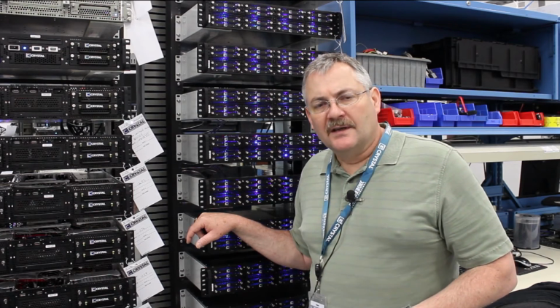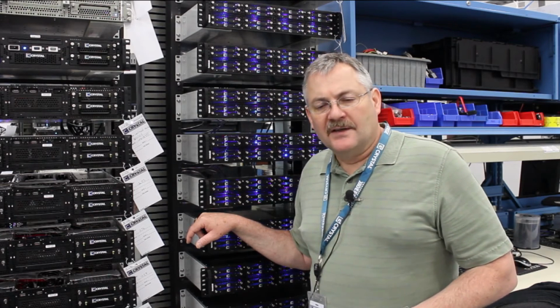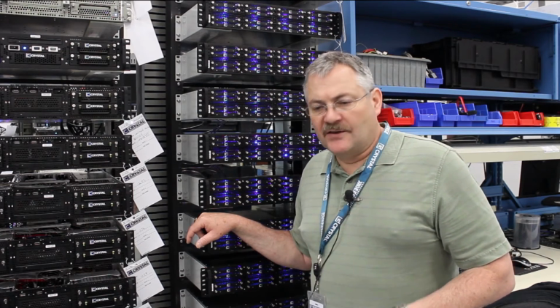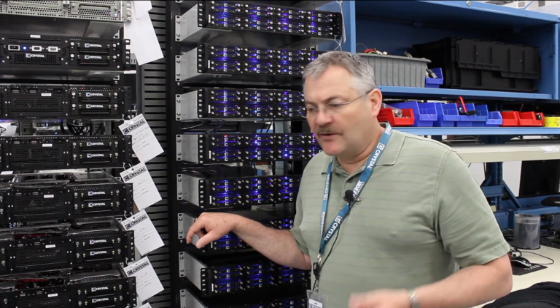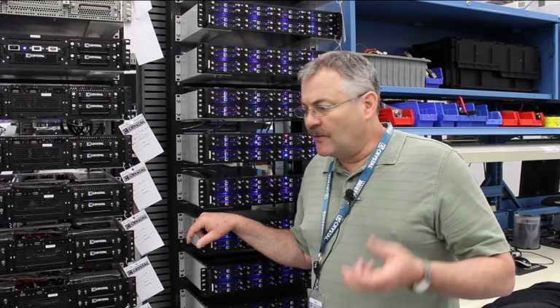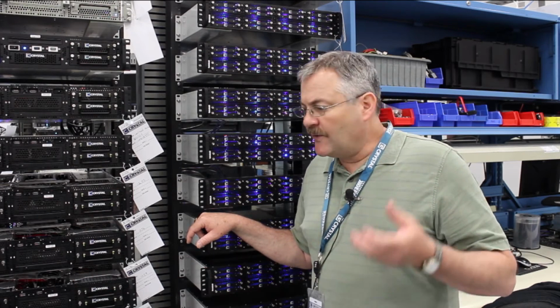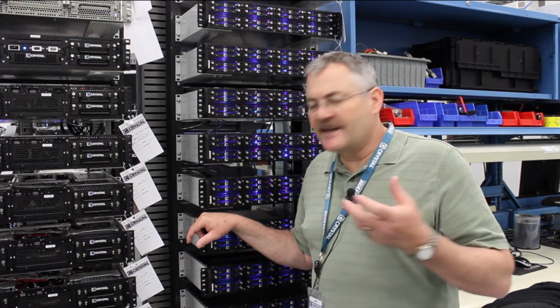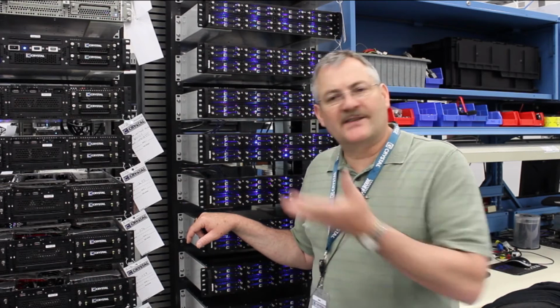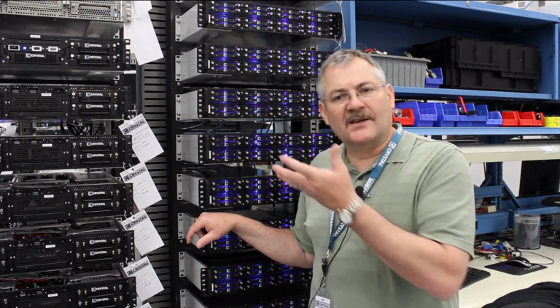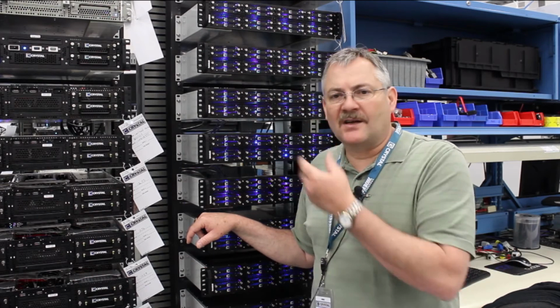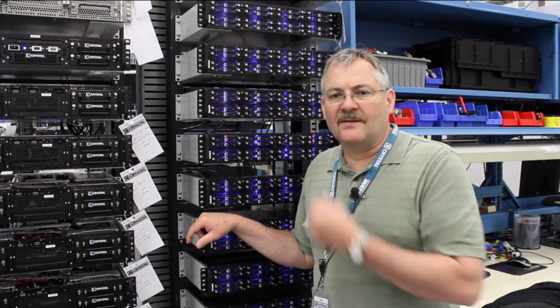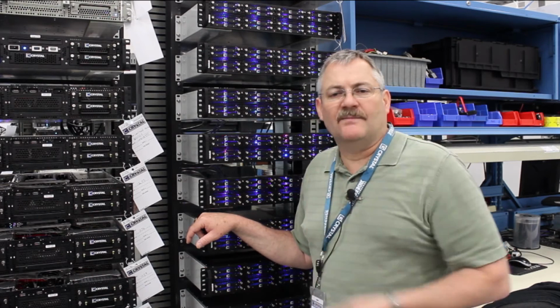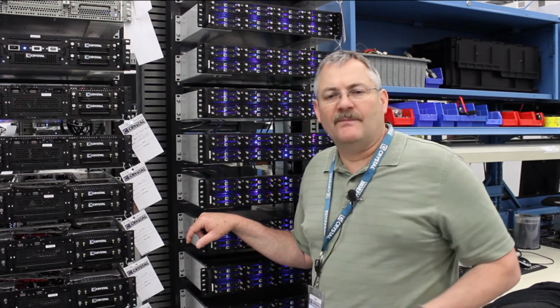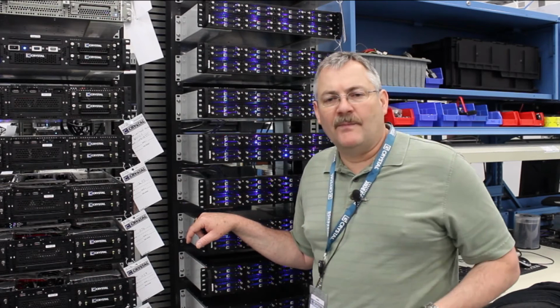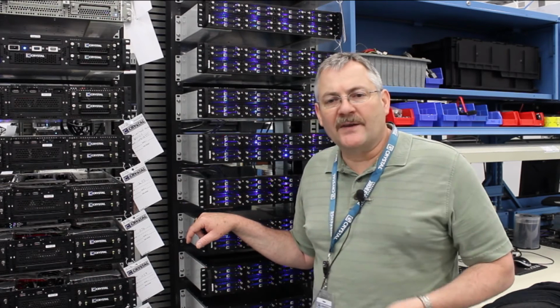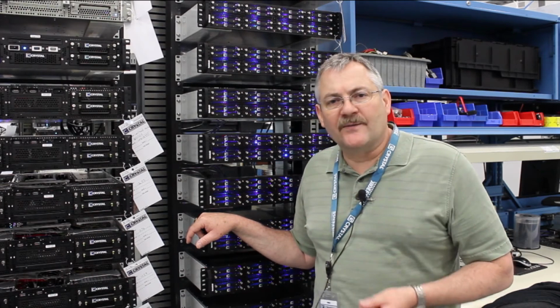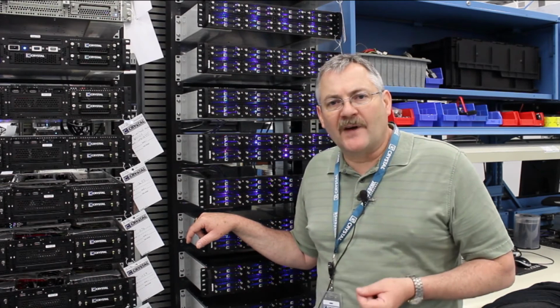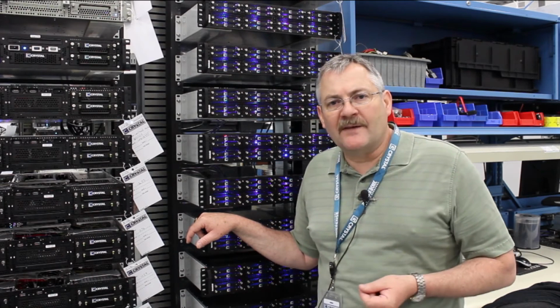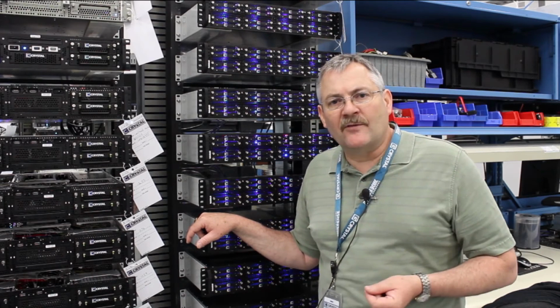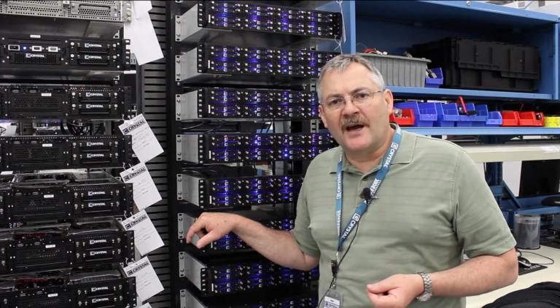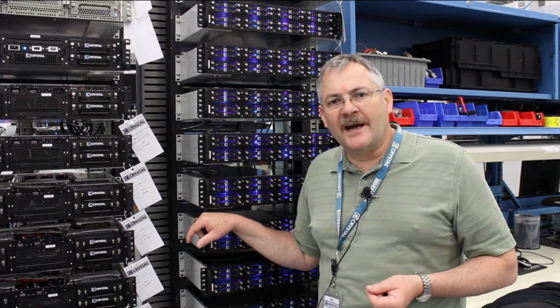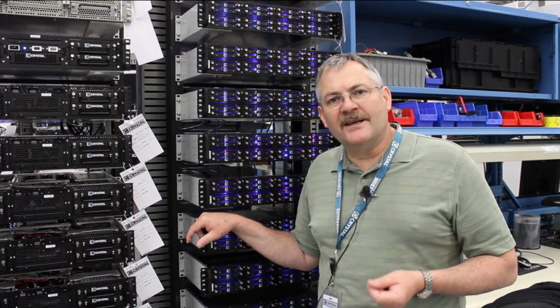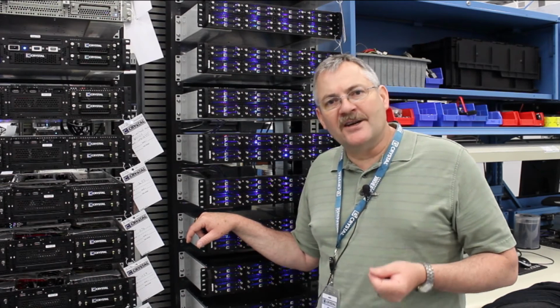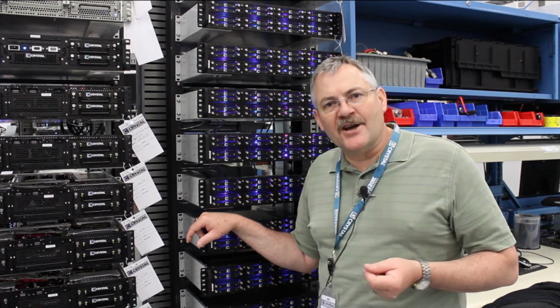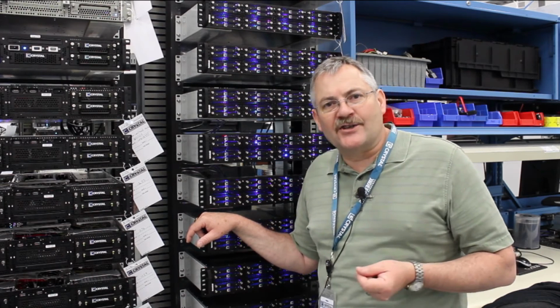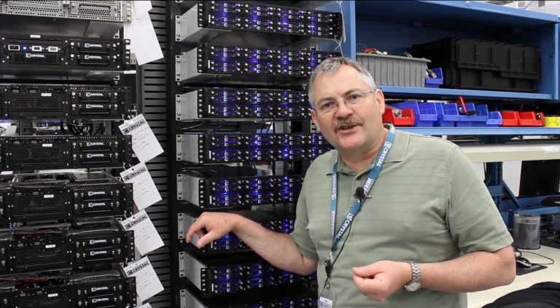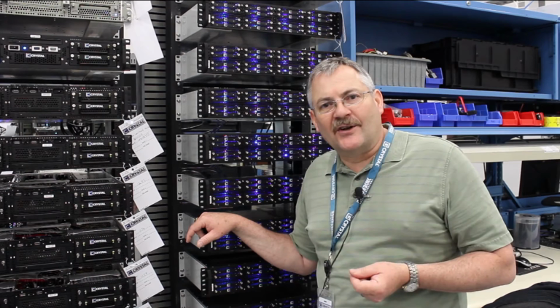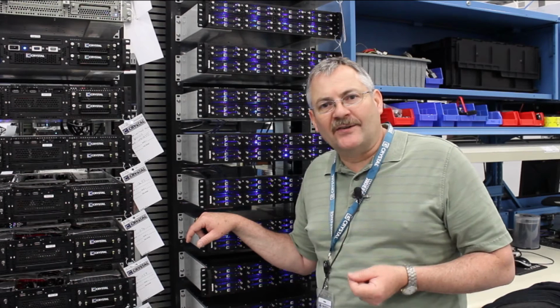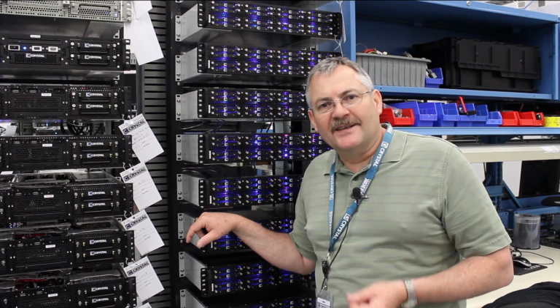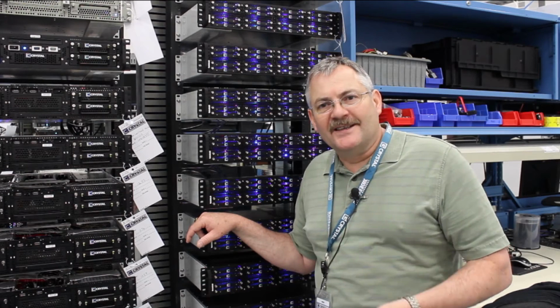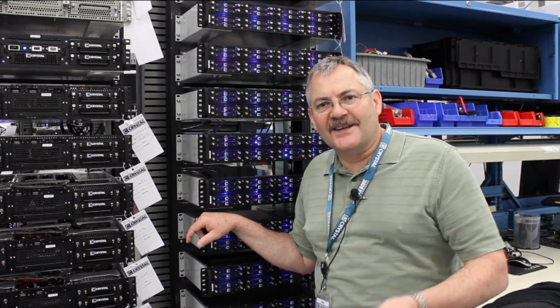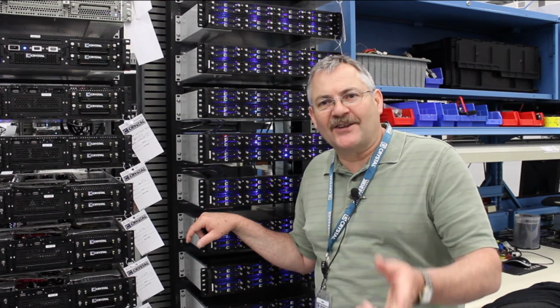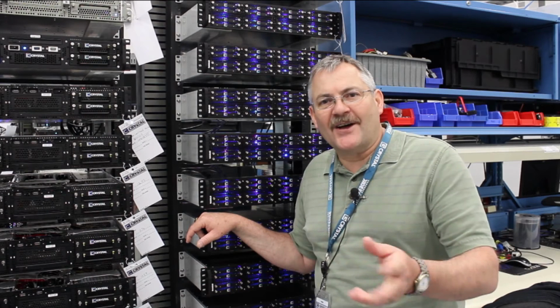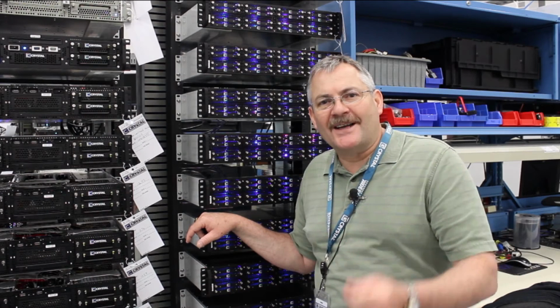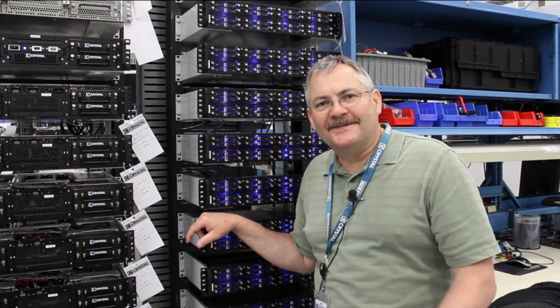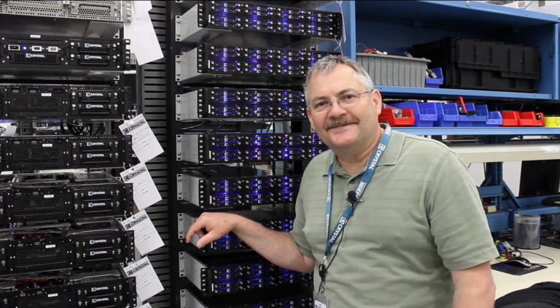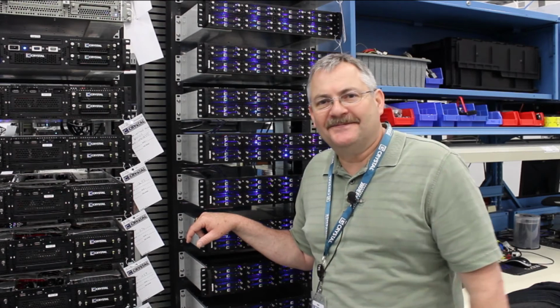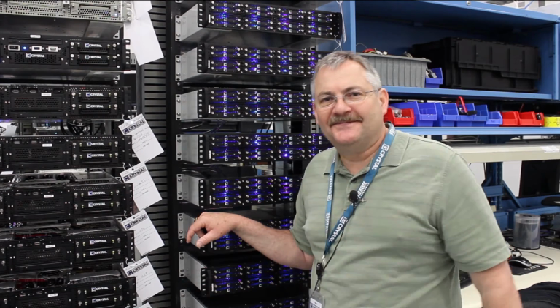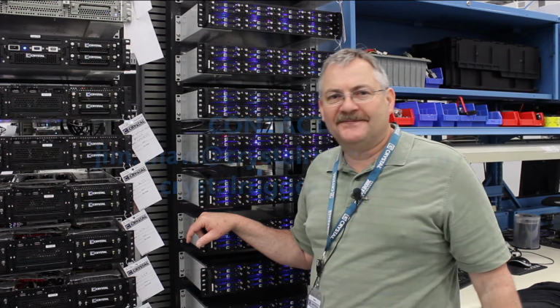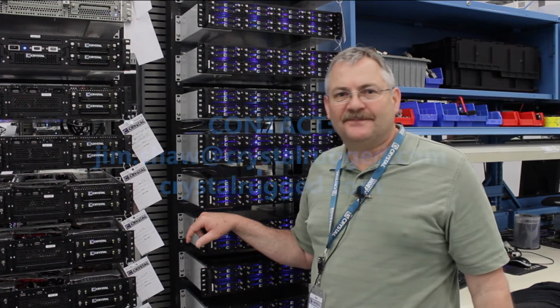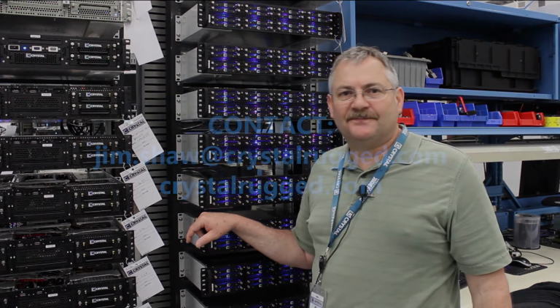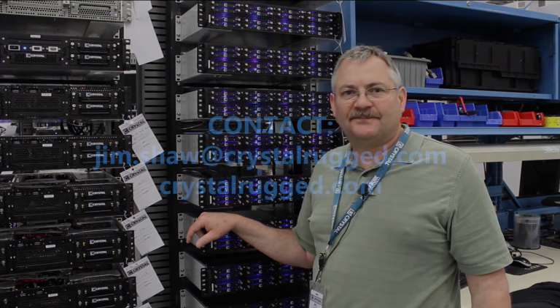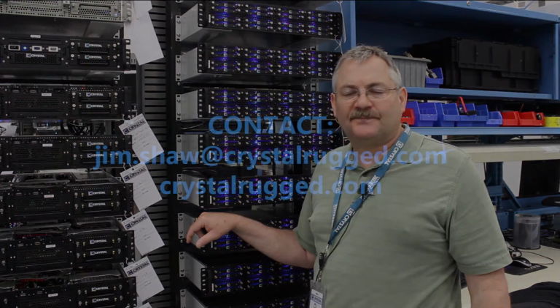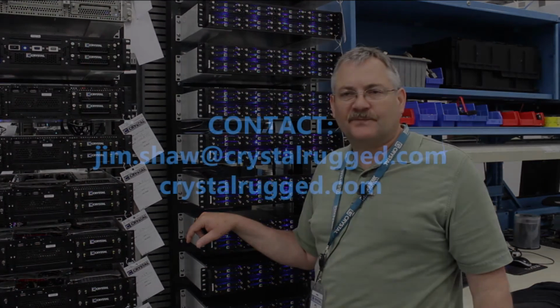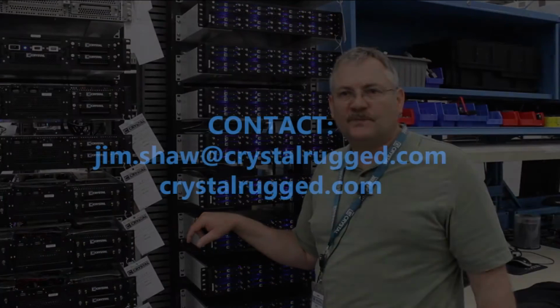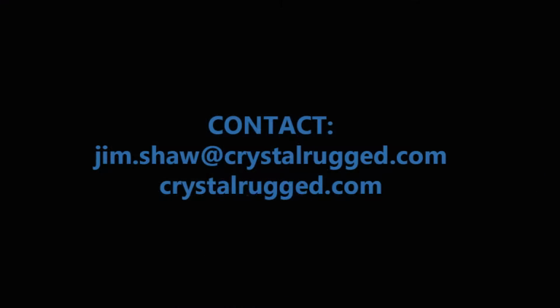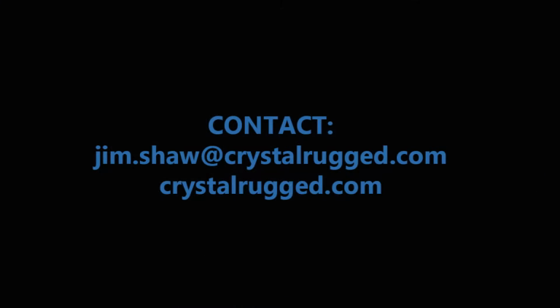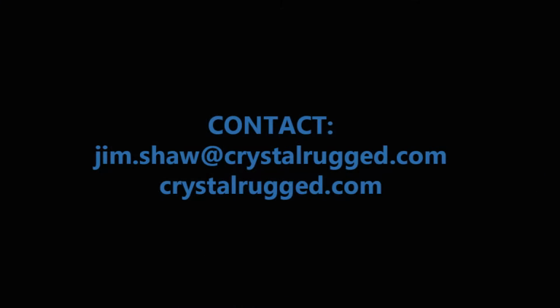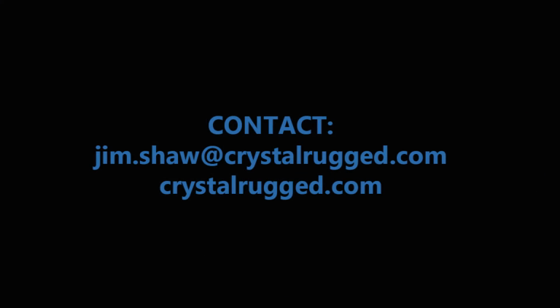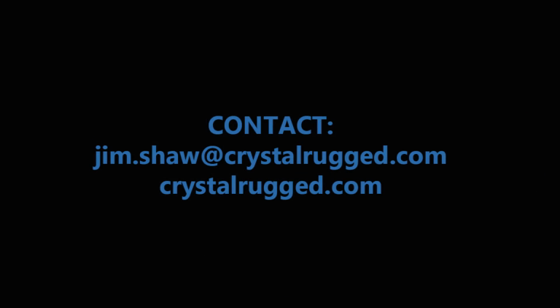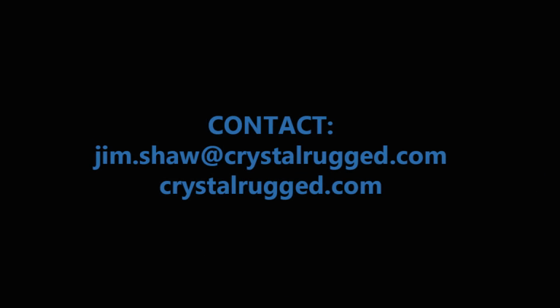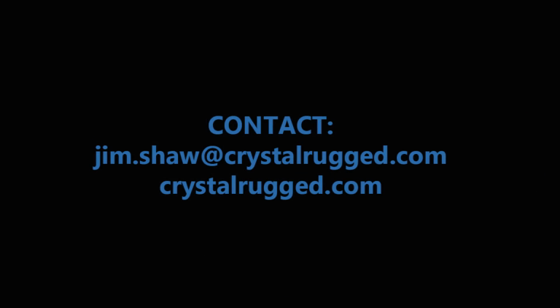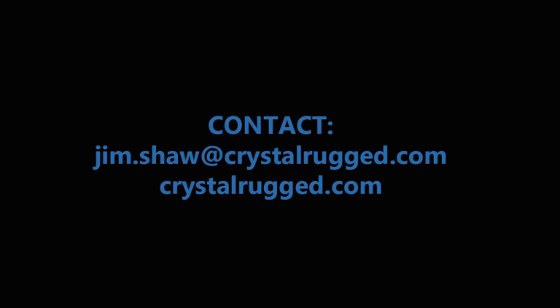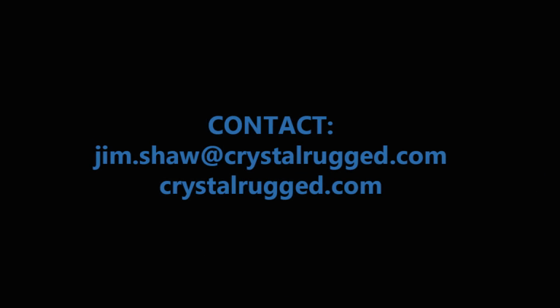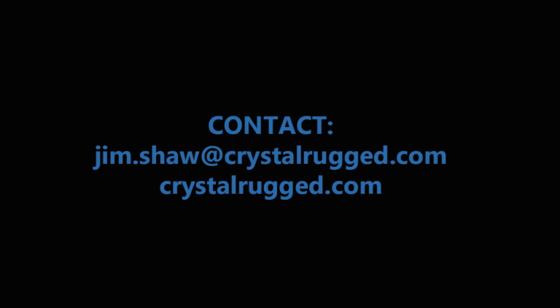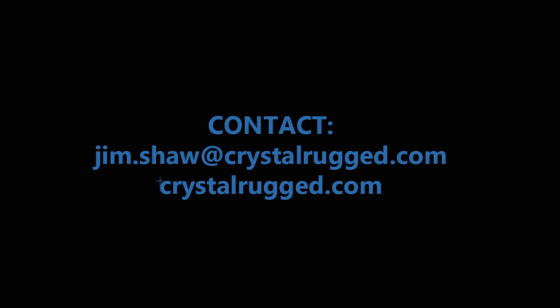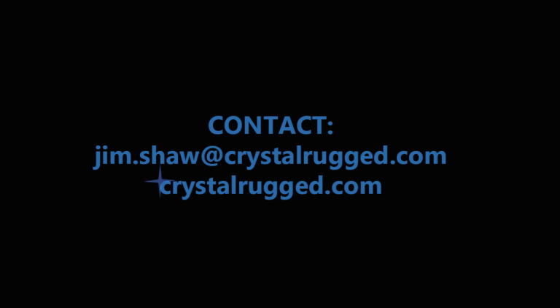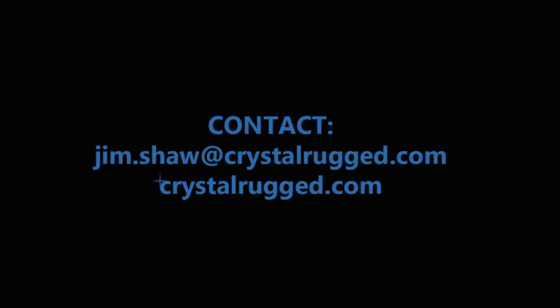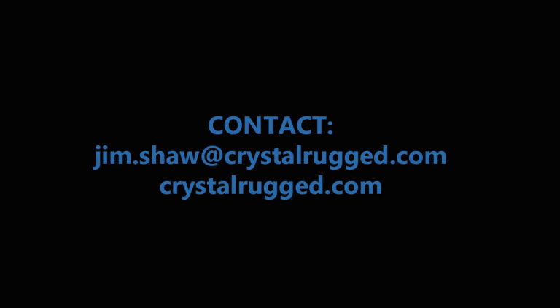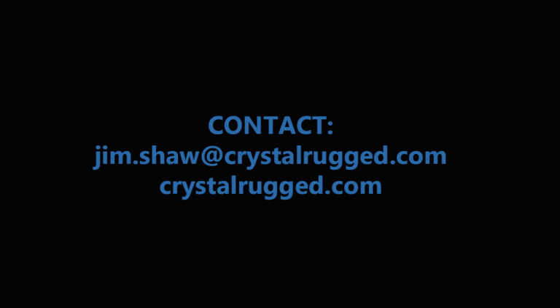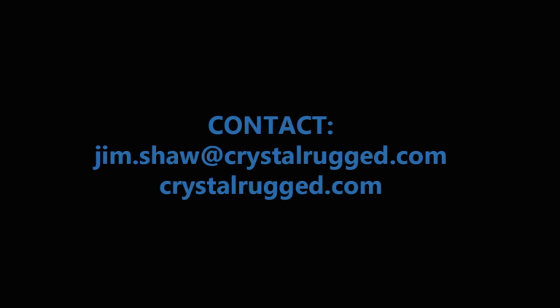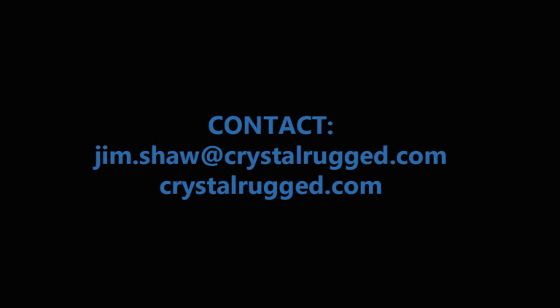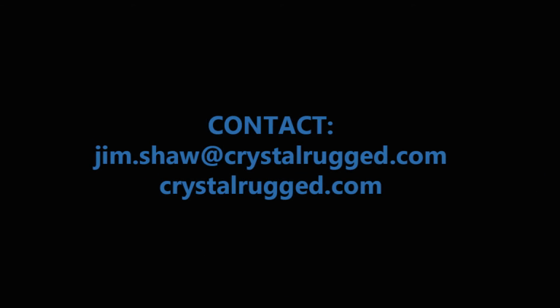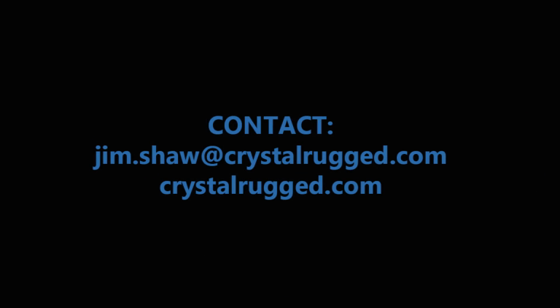So that's Method 509 in a nutshell. Thanks a lot. Join us next time for another shiny object at Crystal Group.